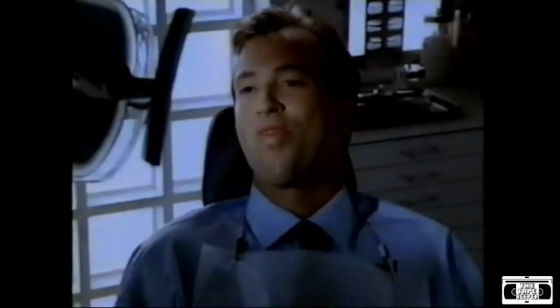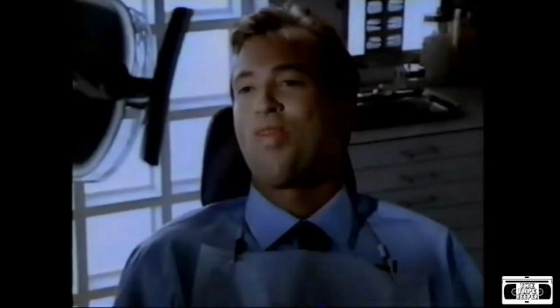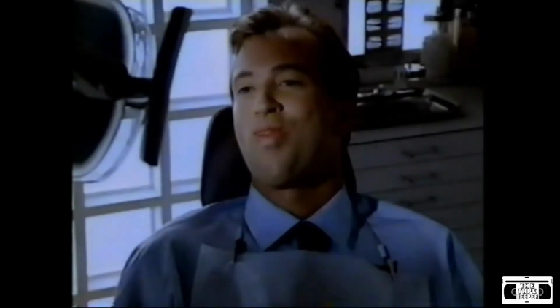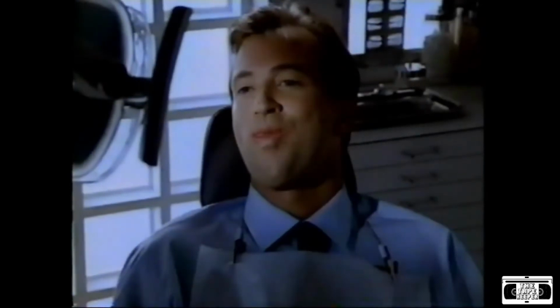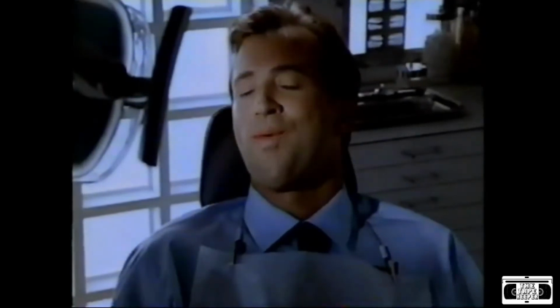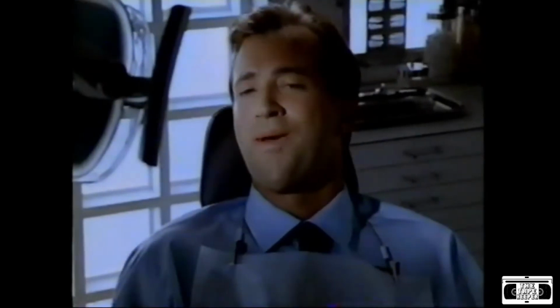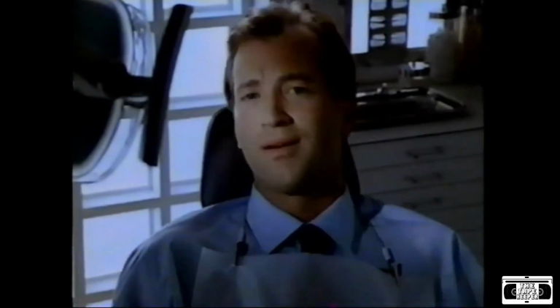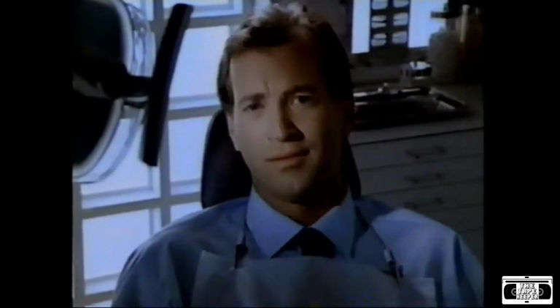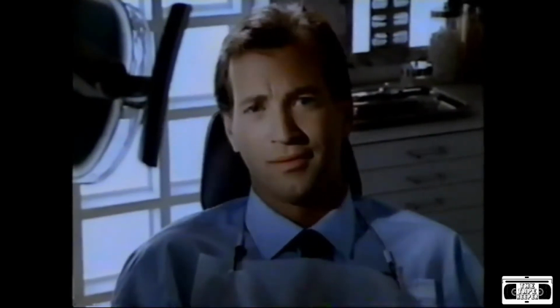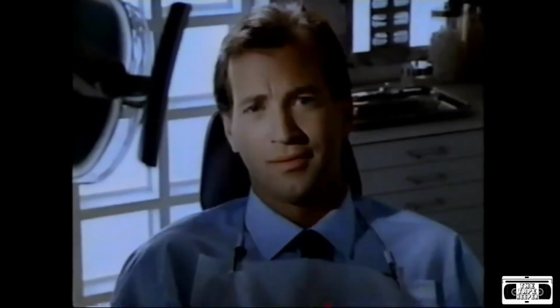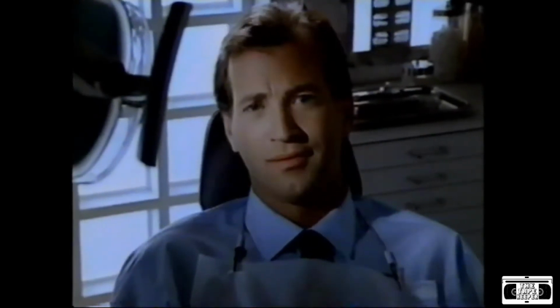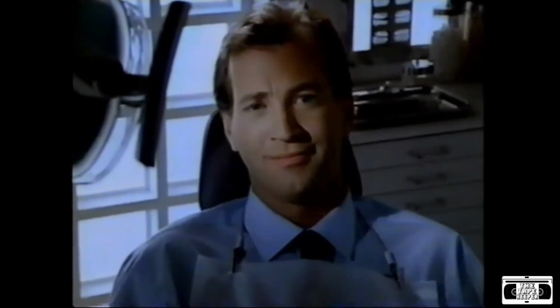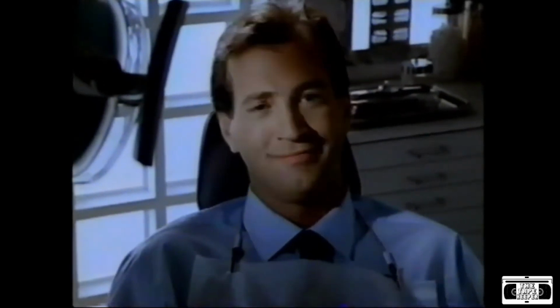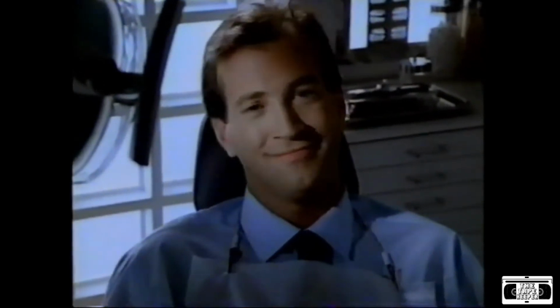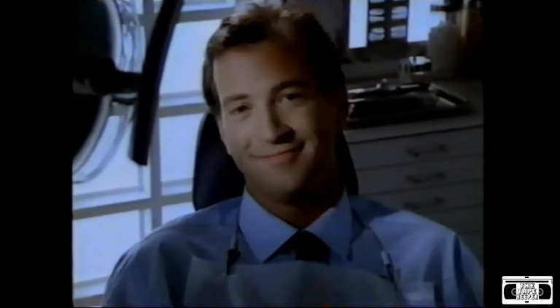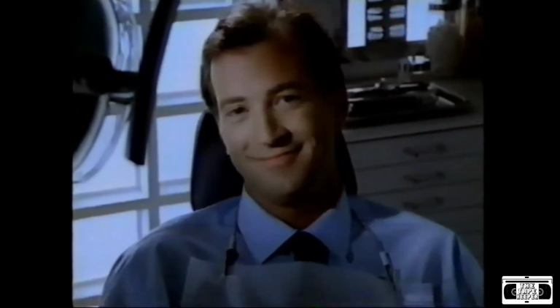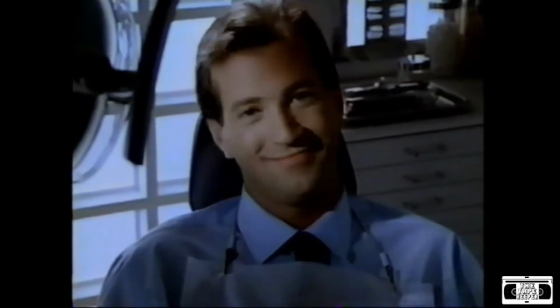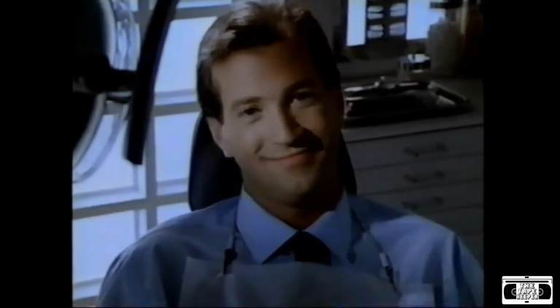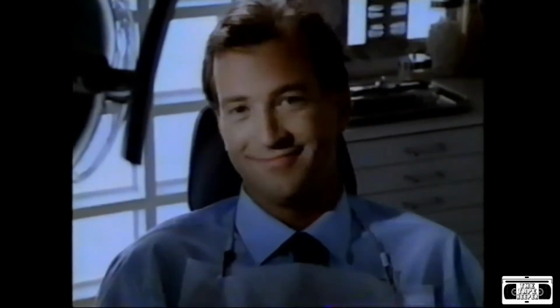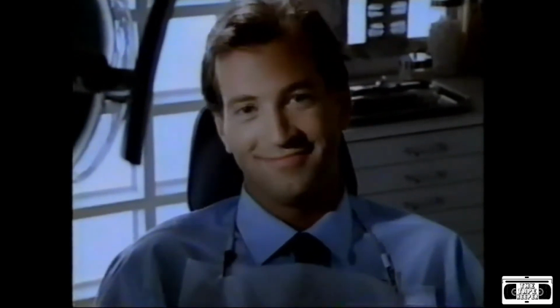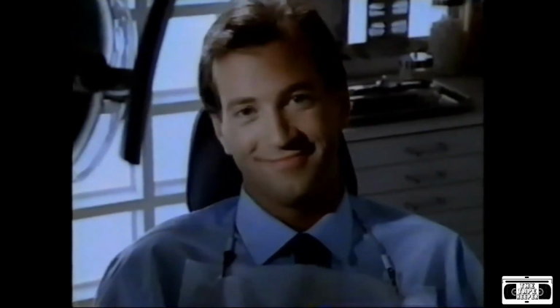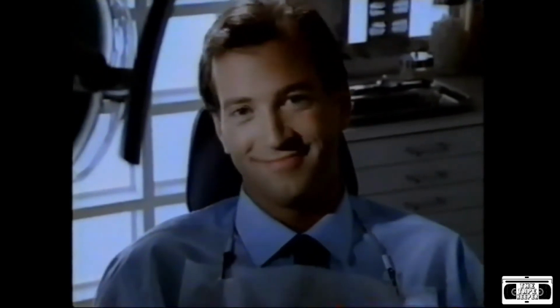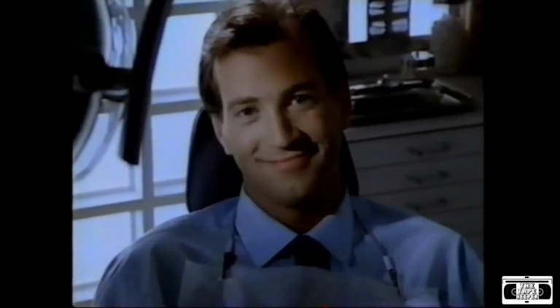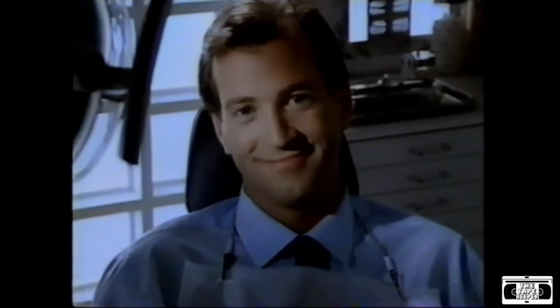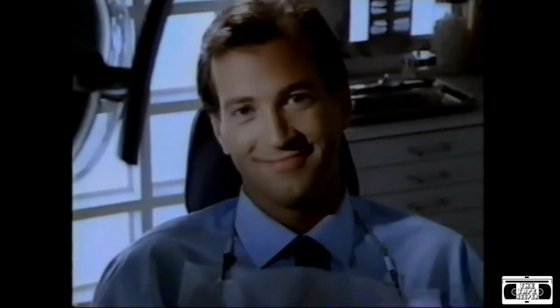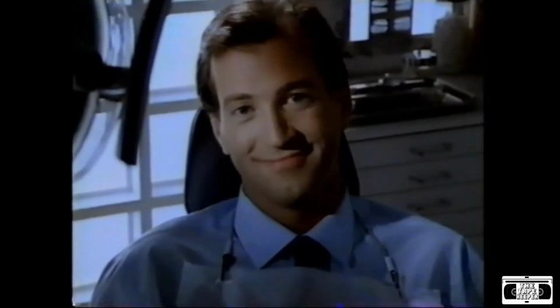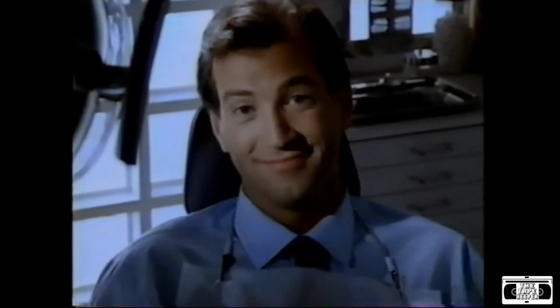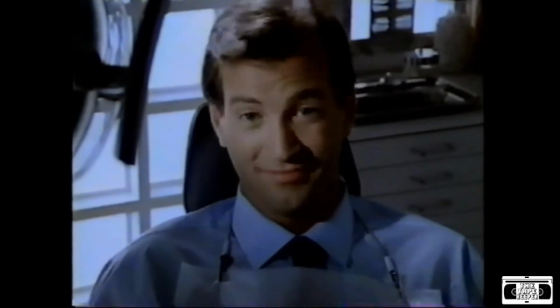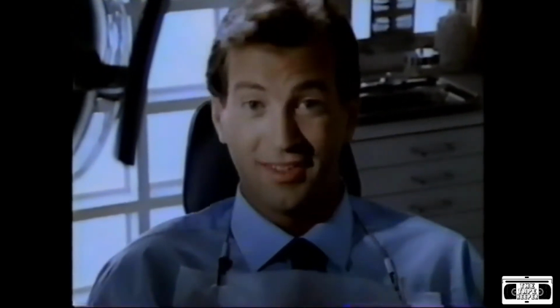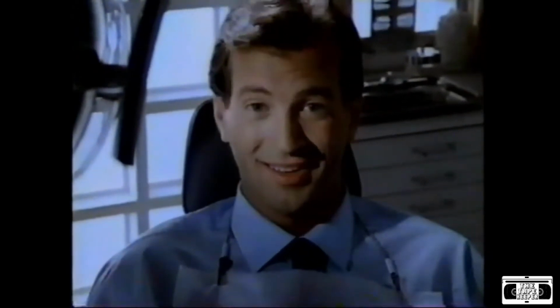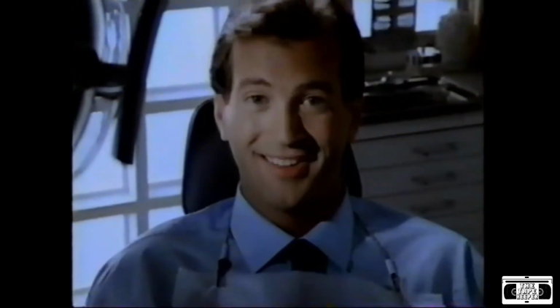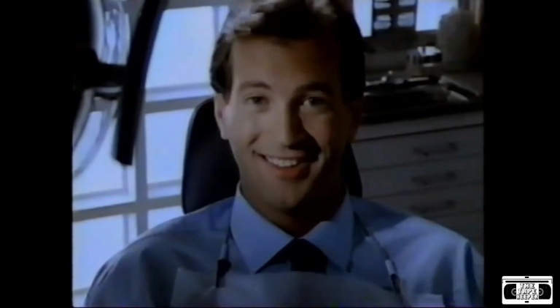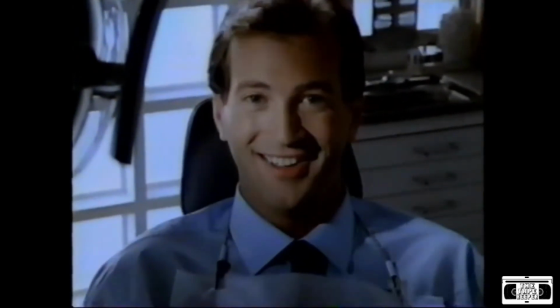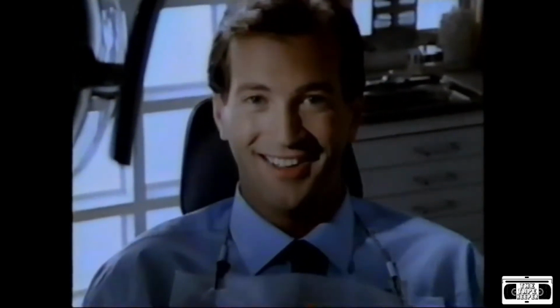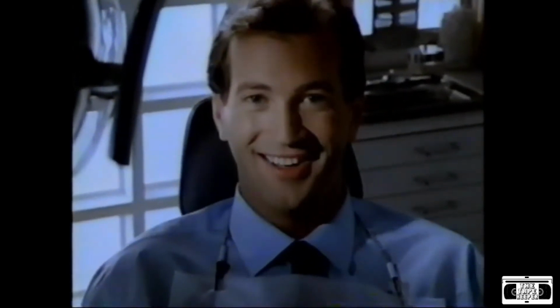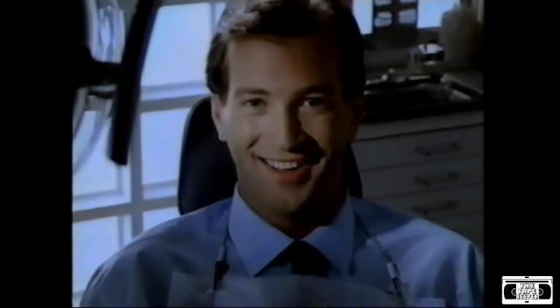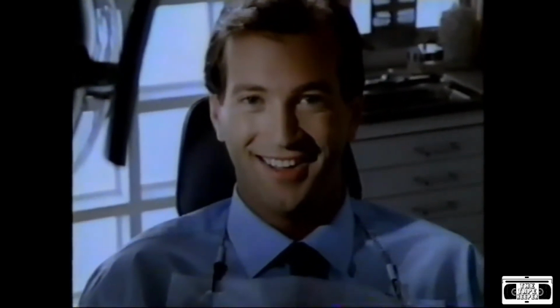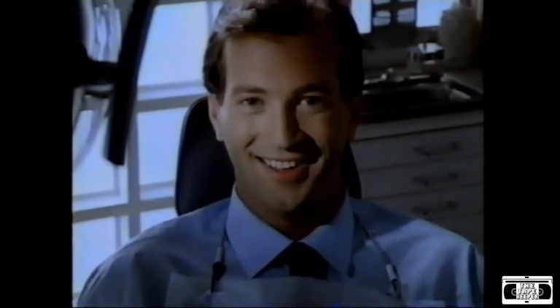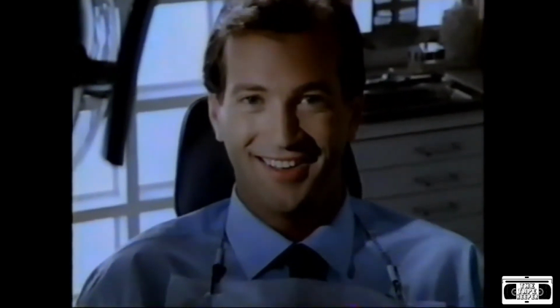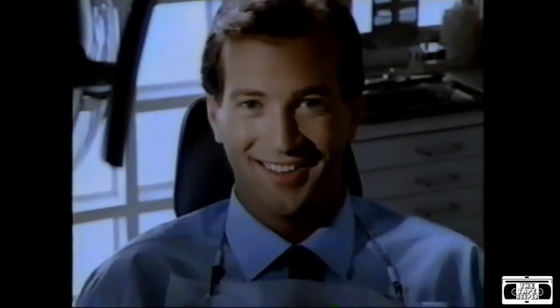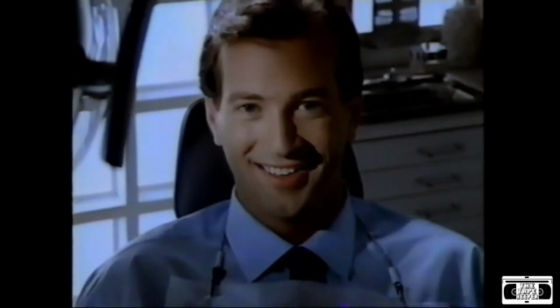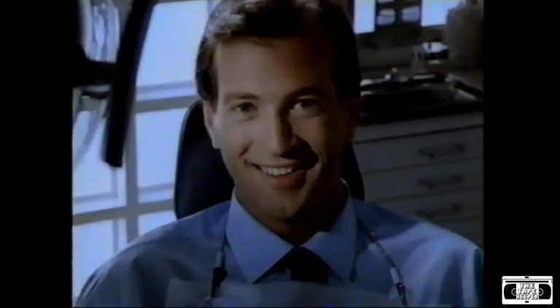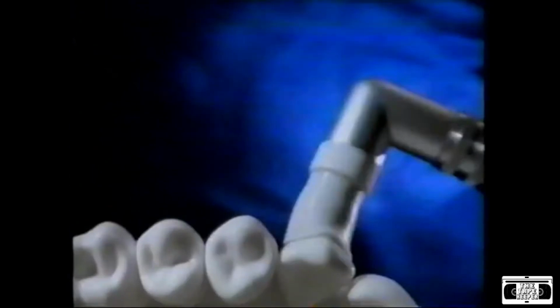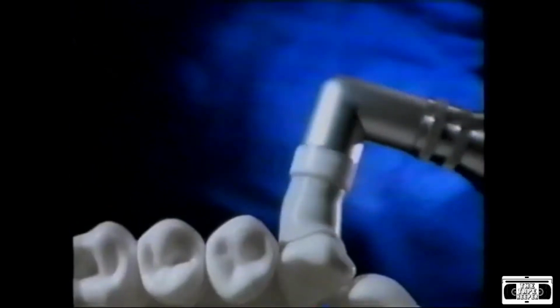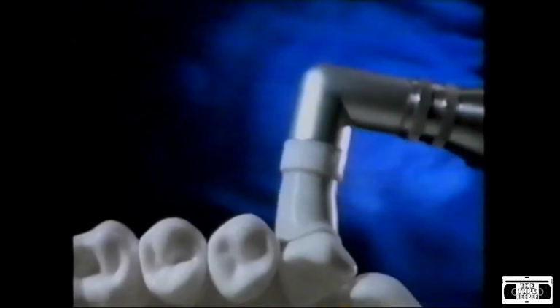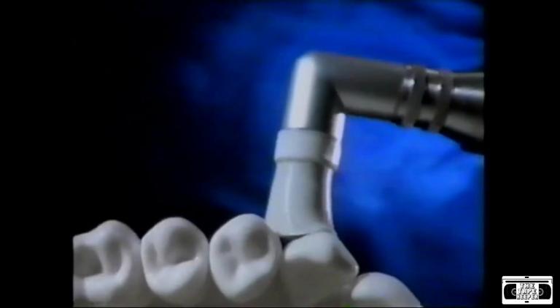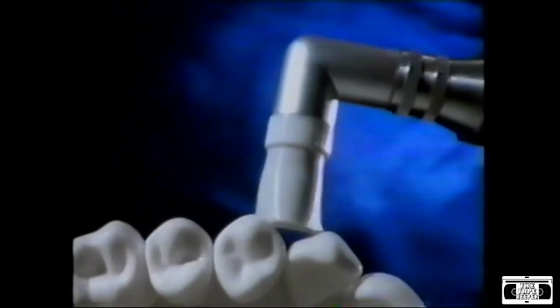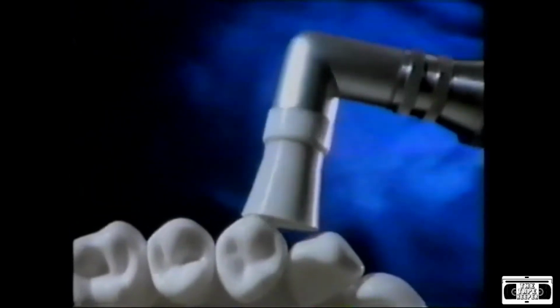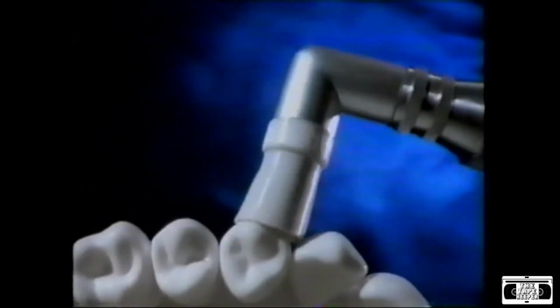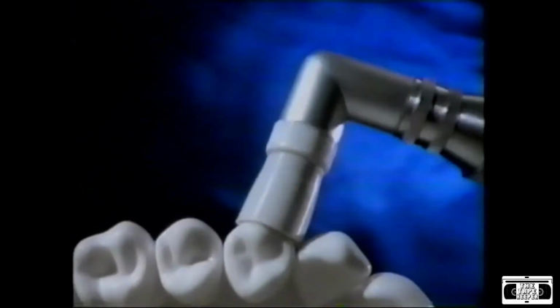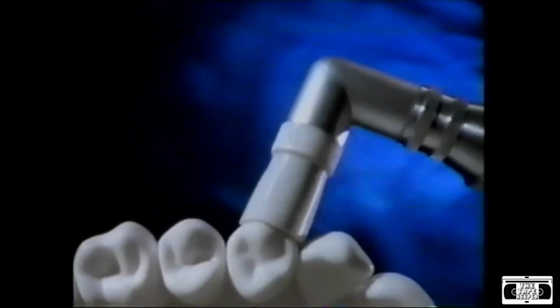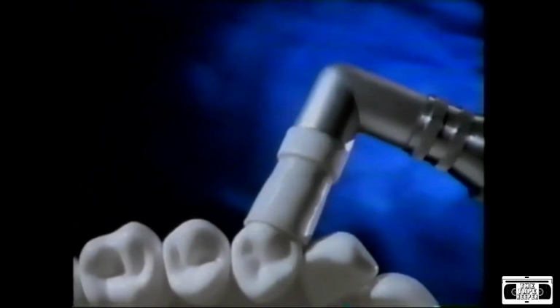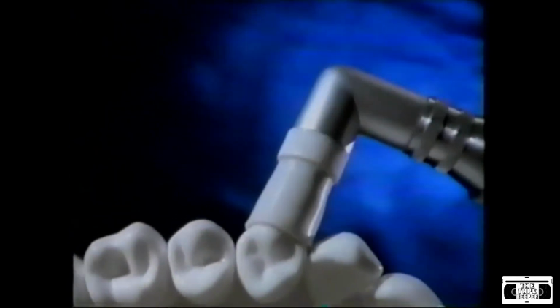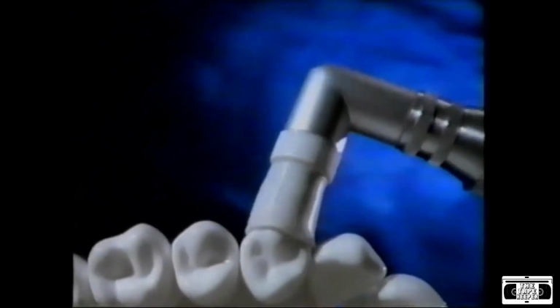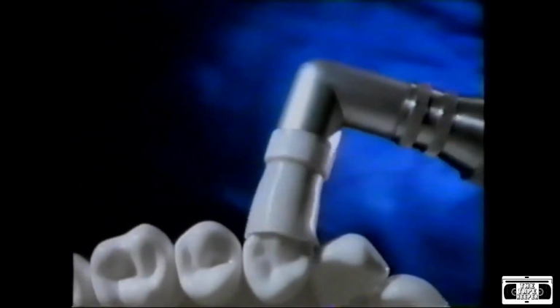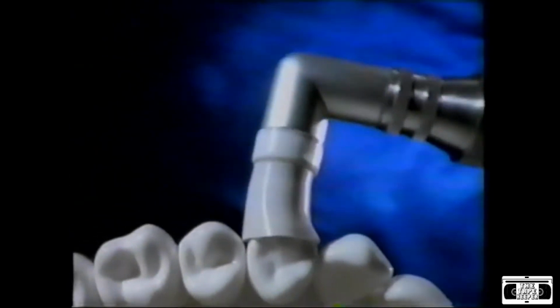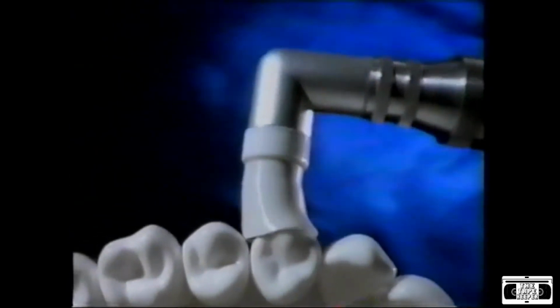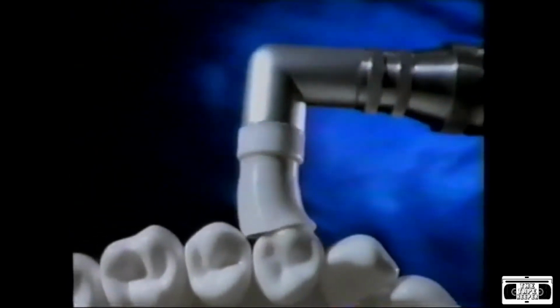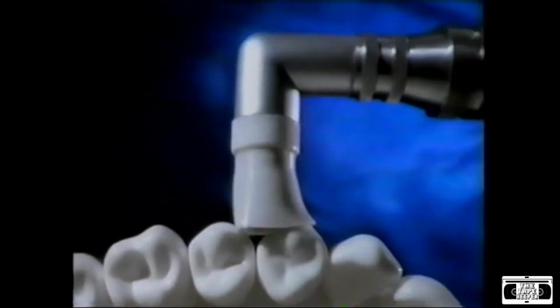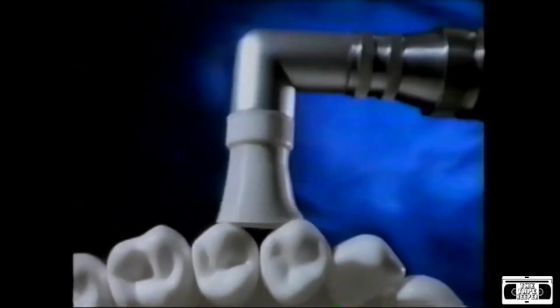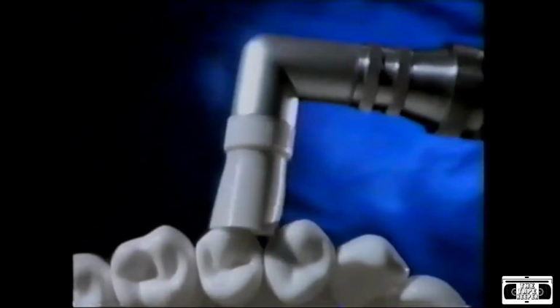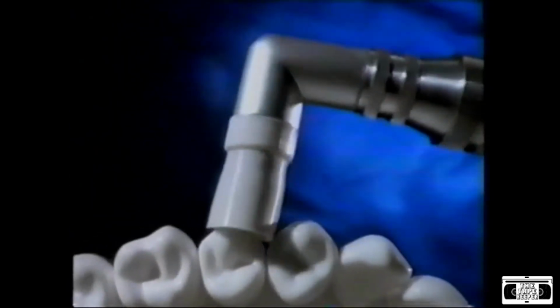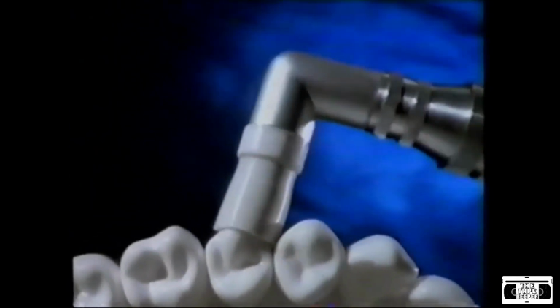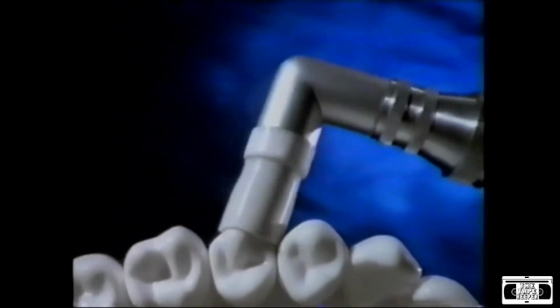Are your teeth flat? Does your dentist know that? Of course. That's why he uses special instruments to clean between teeth.